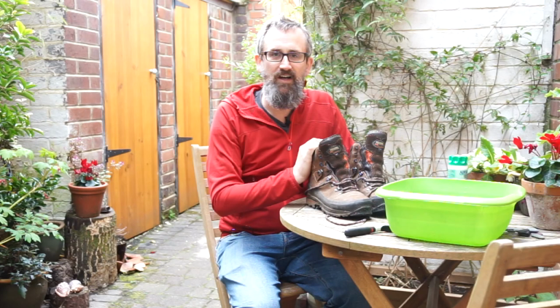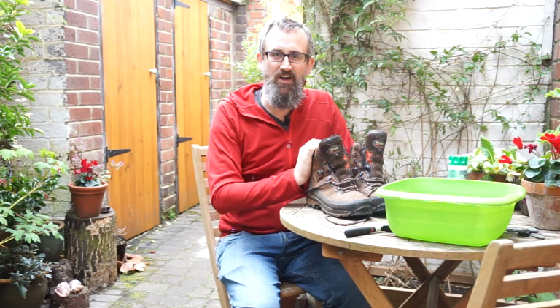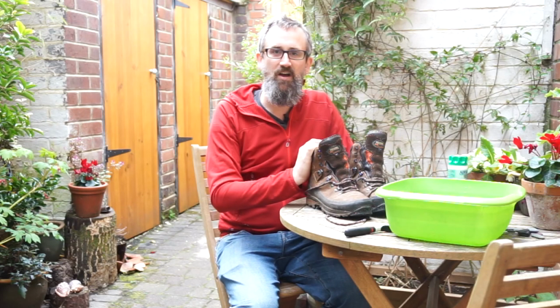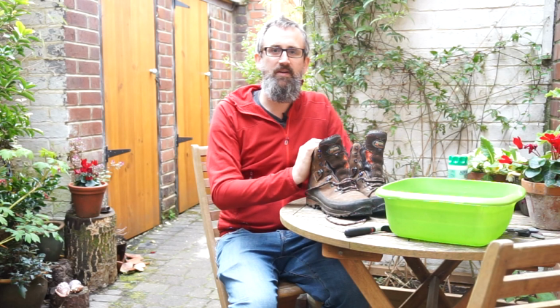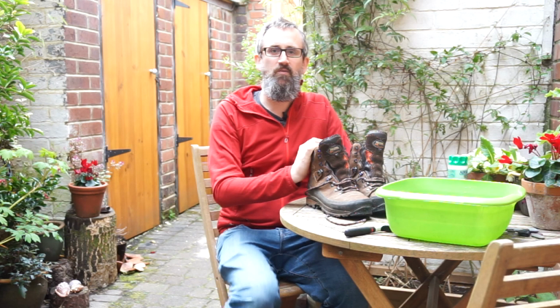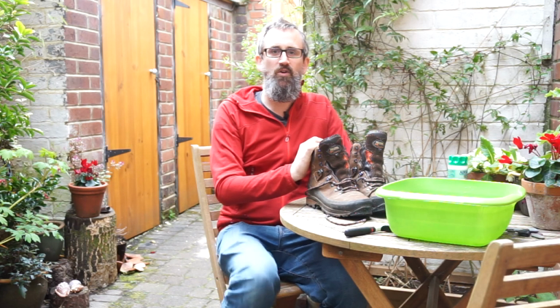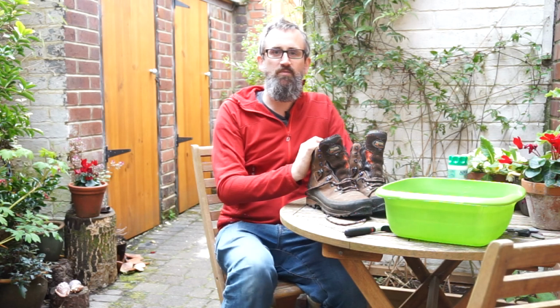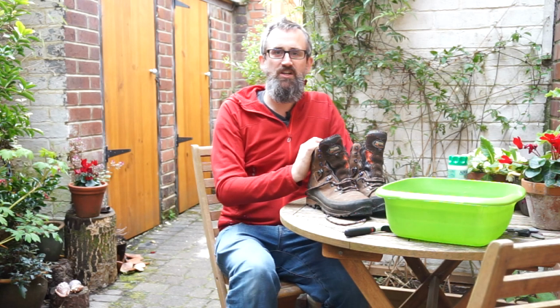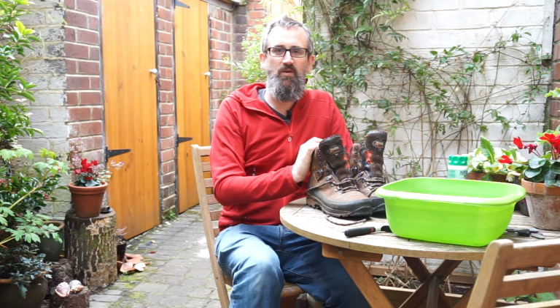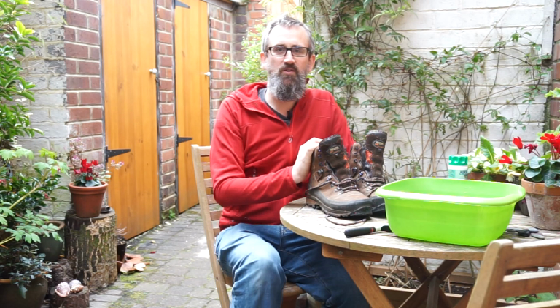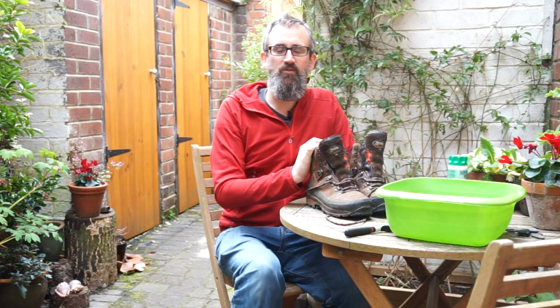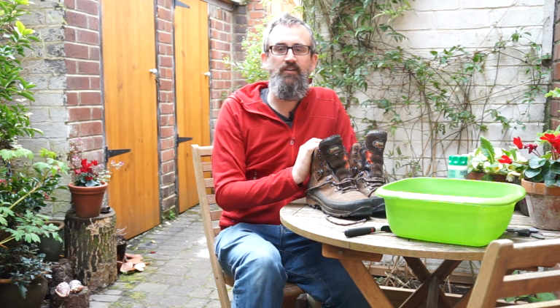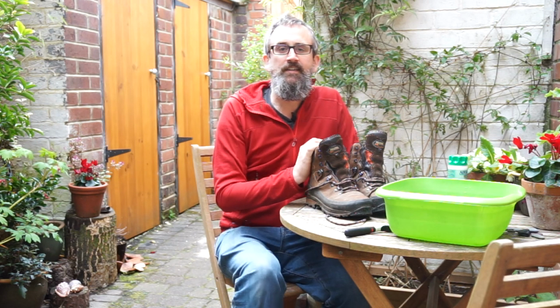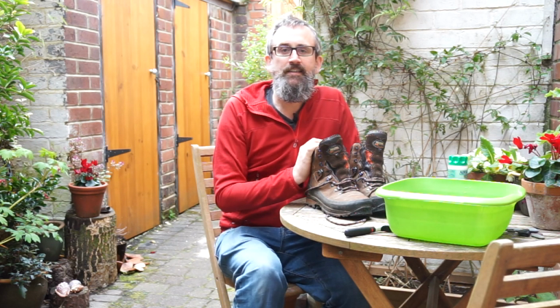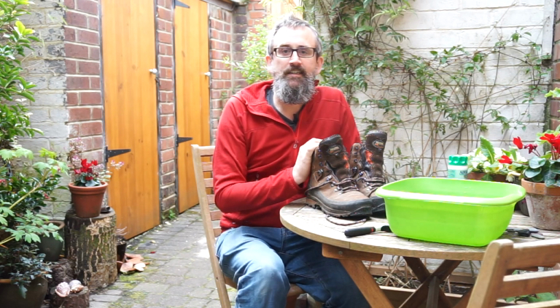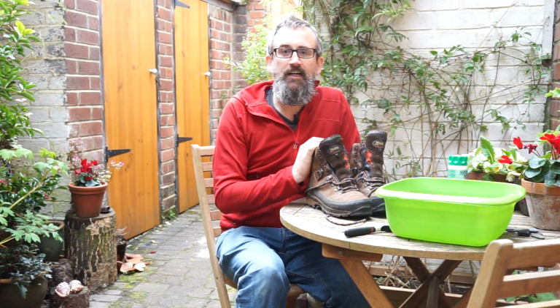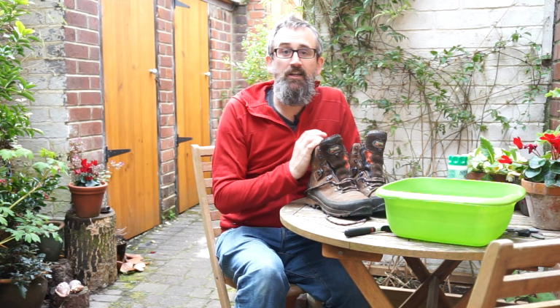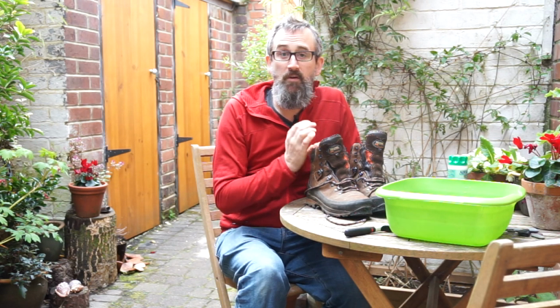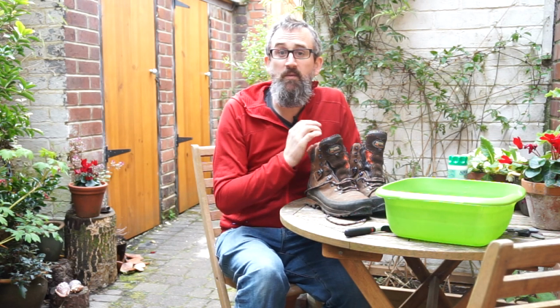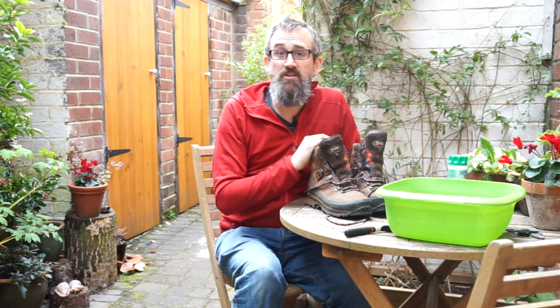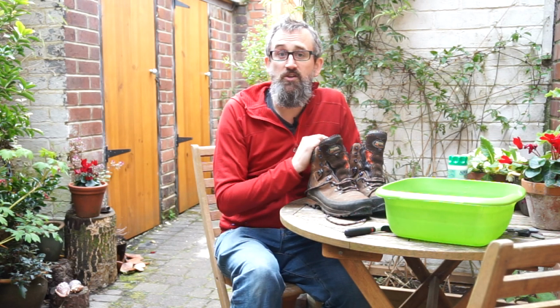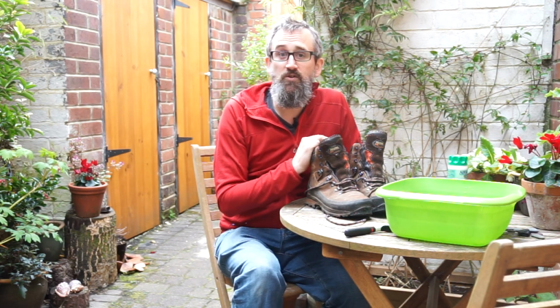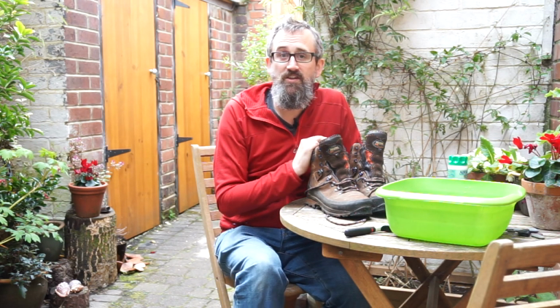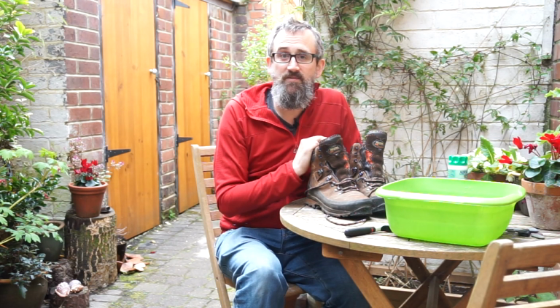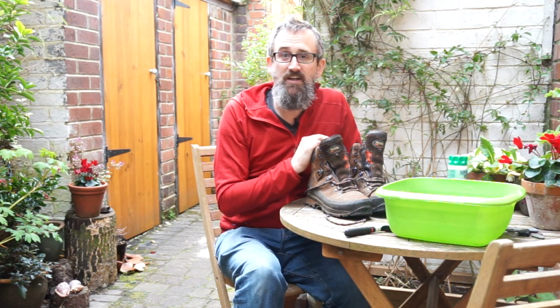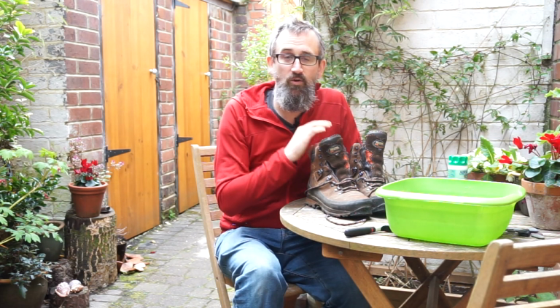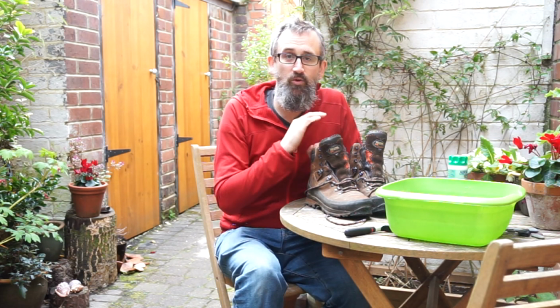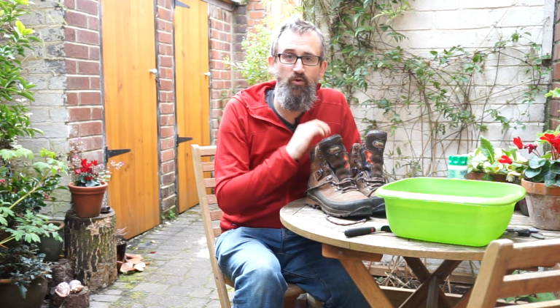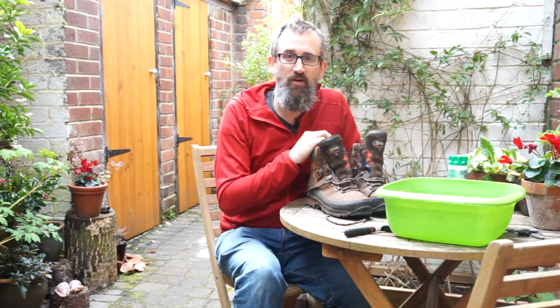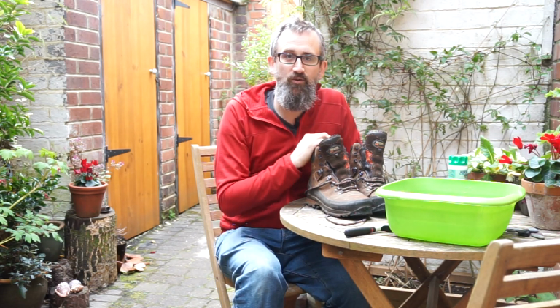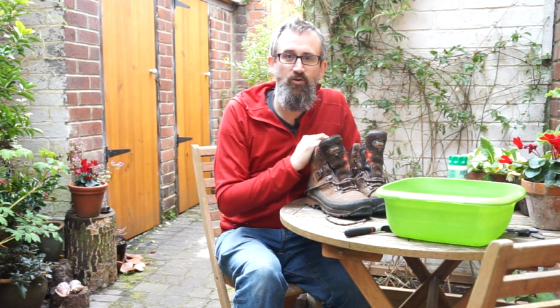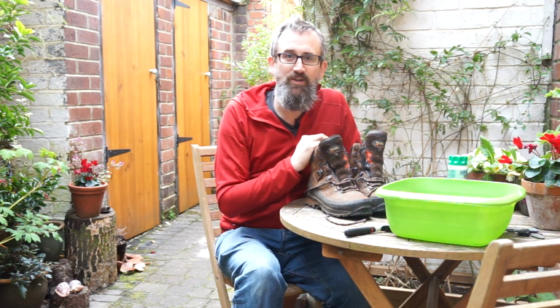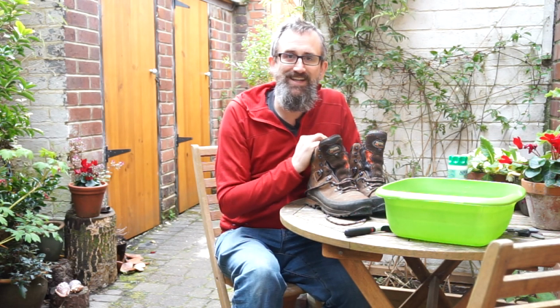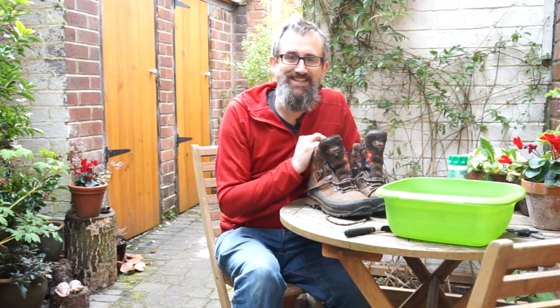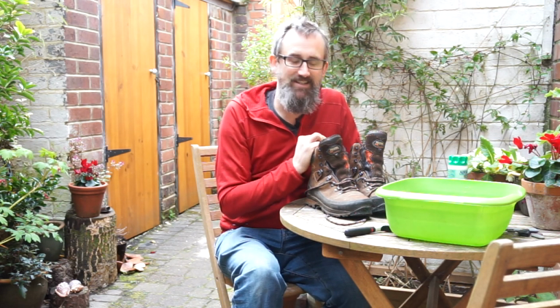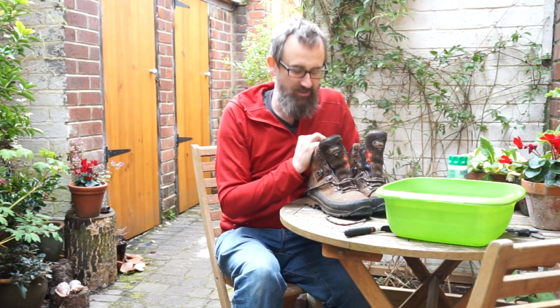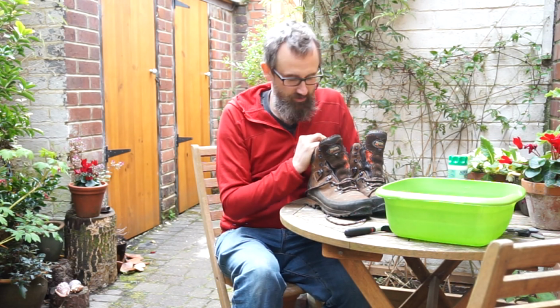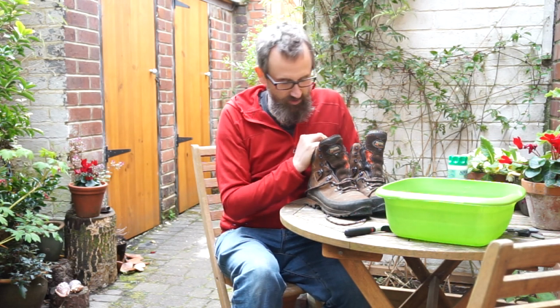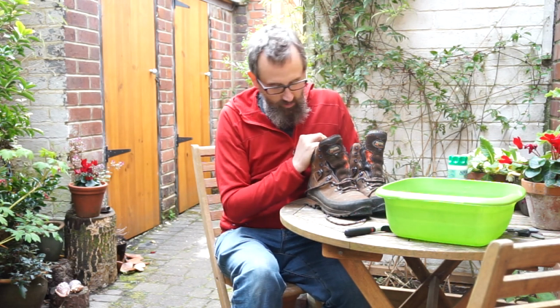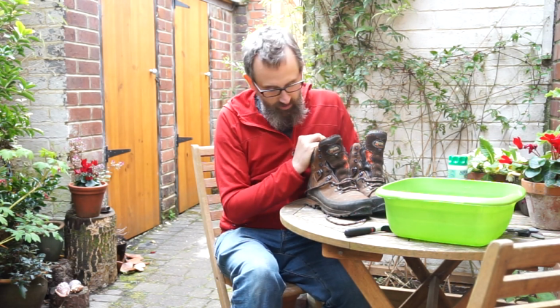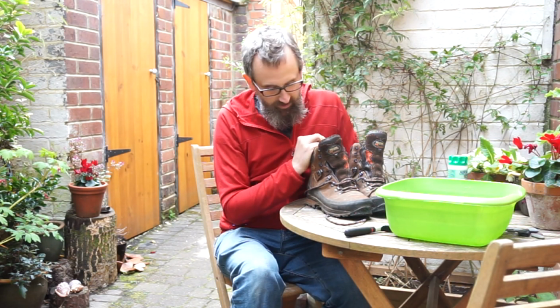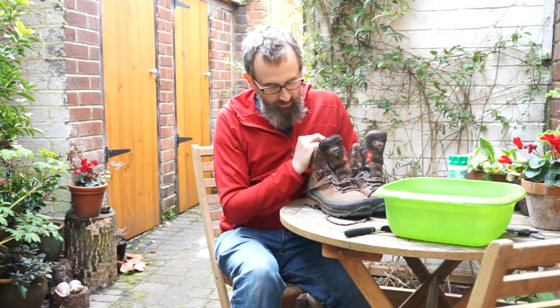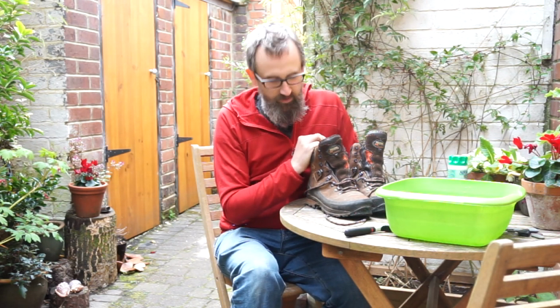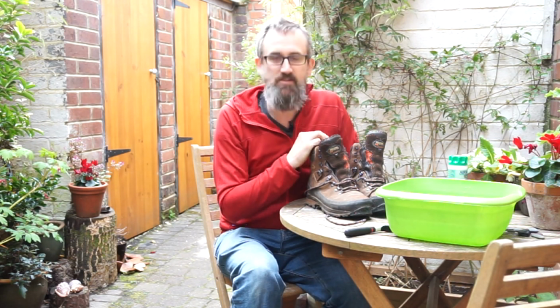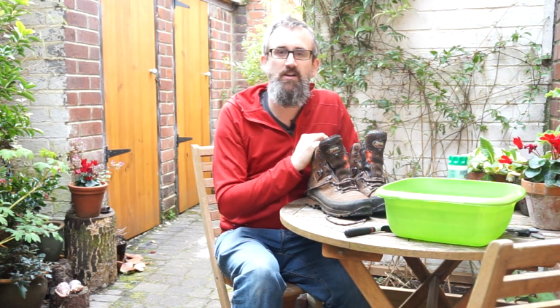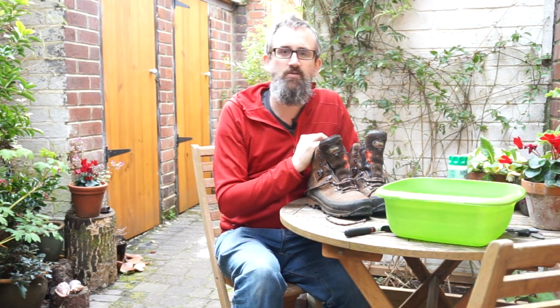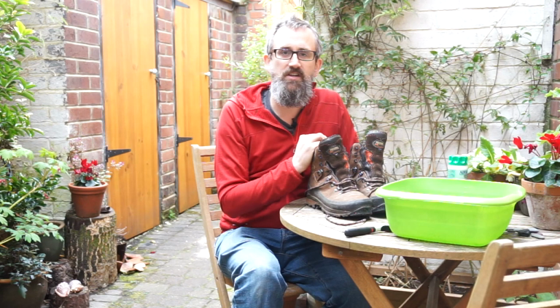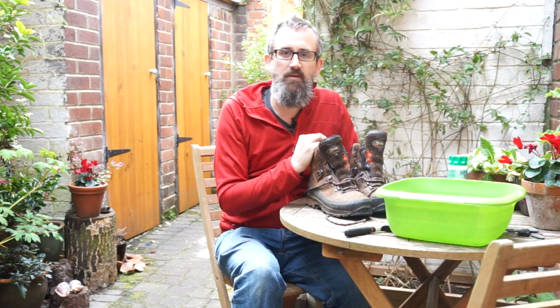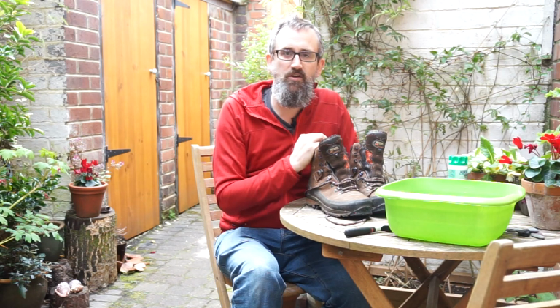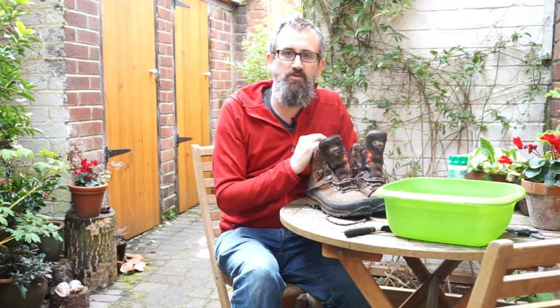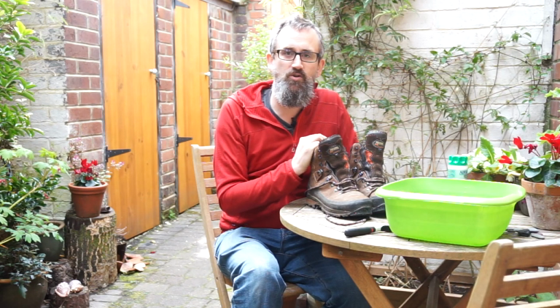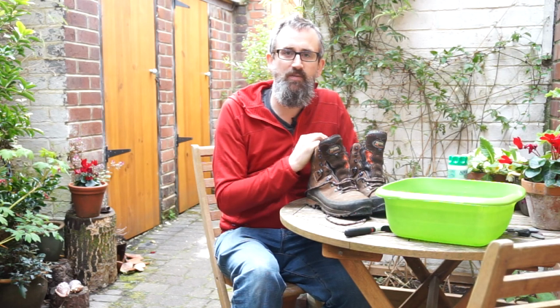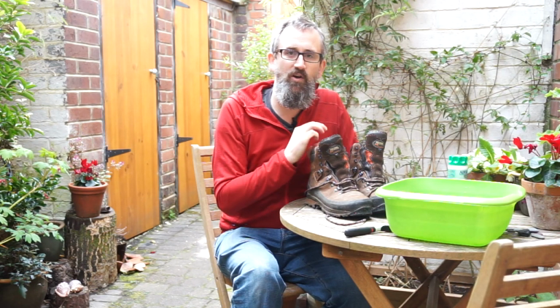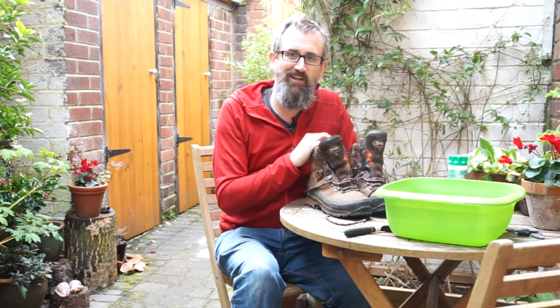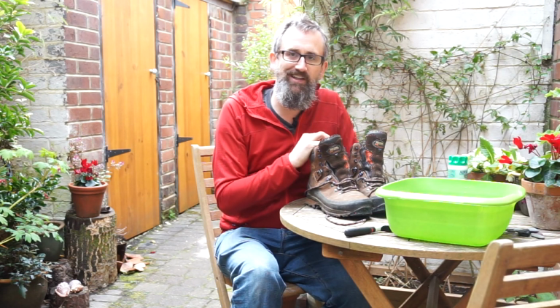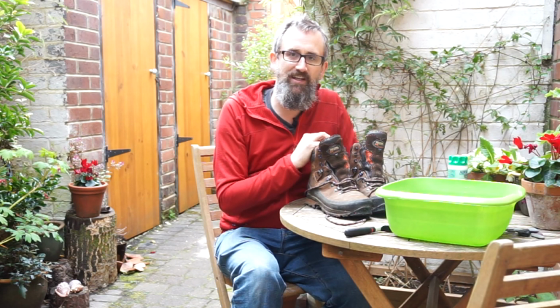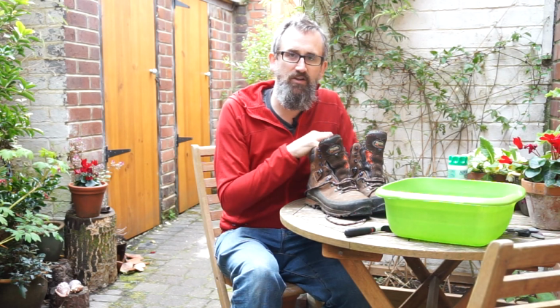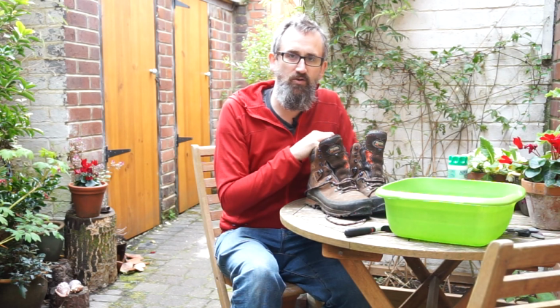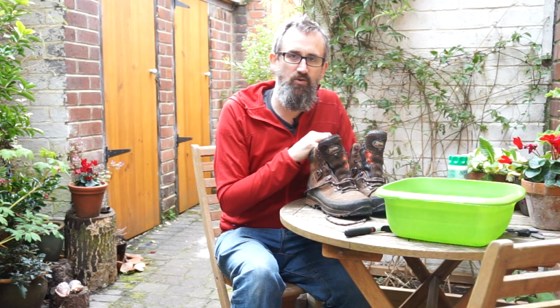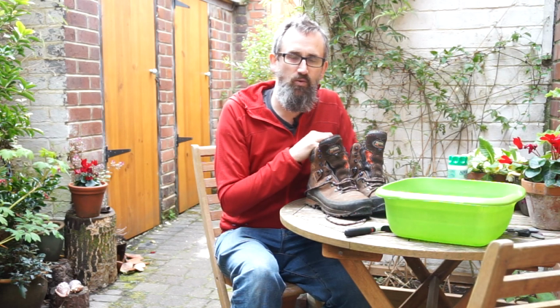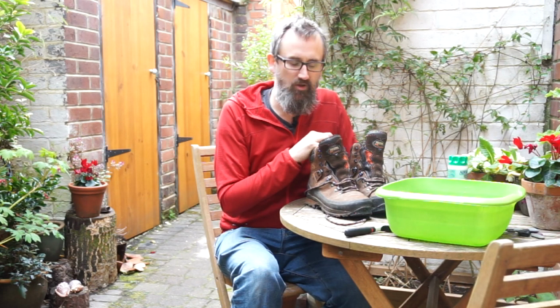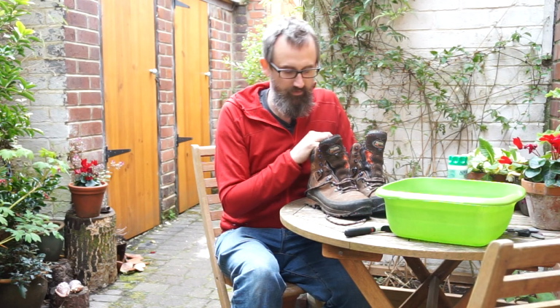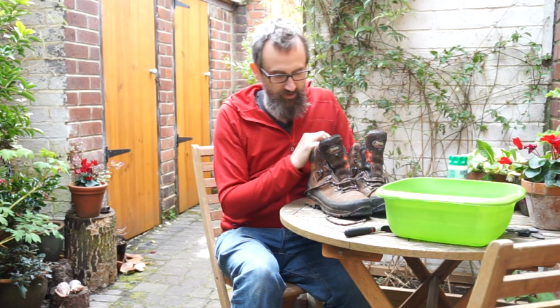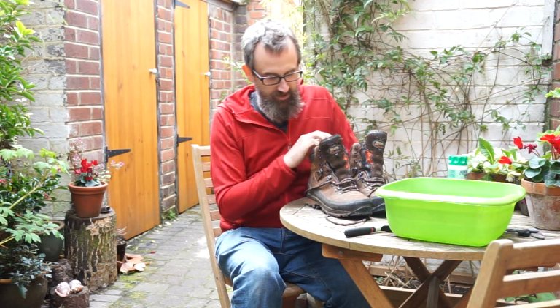Hi, I'm Ian. Welcome to Go Indoors. At the moment it's a good time to get all your outdoor kit into good working order, so today I'm going to talk about cleaning your walking boots.